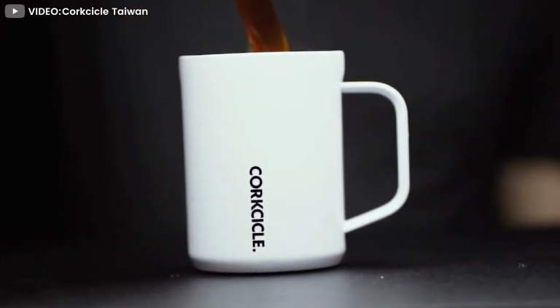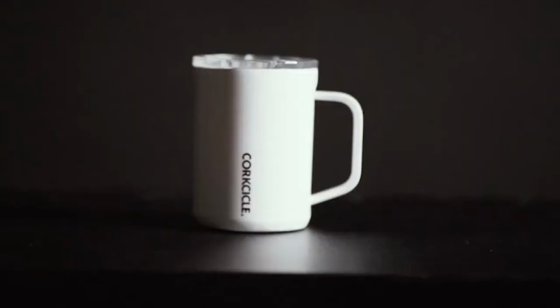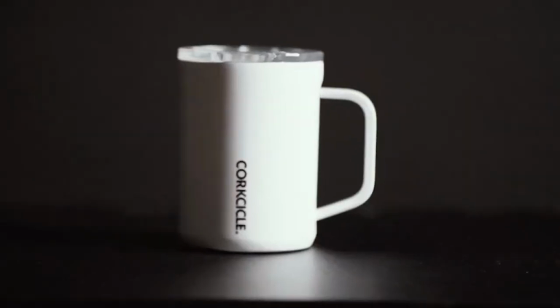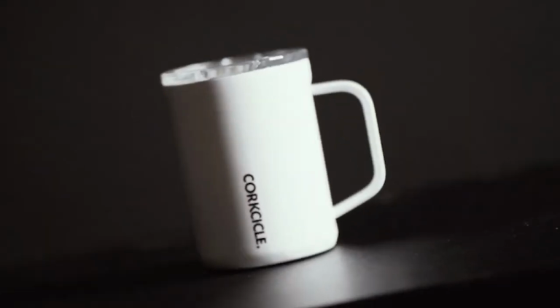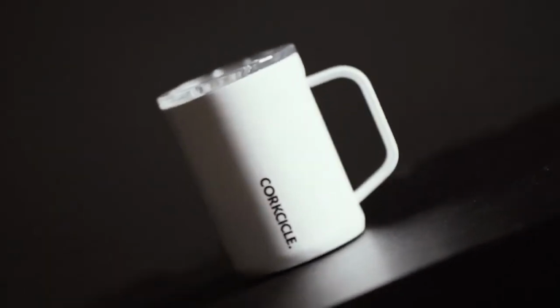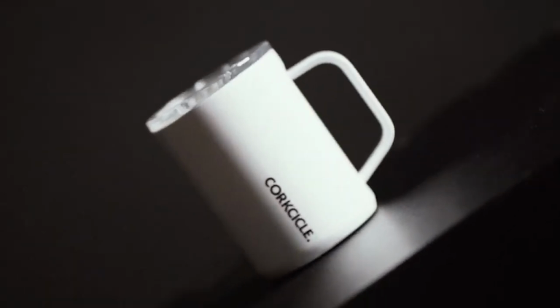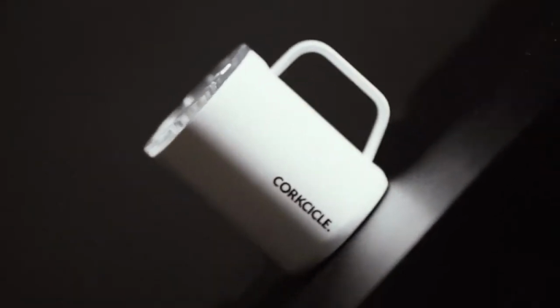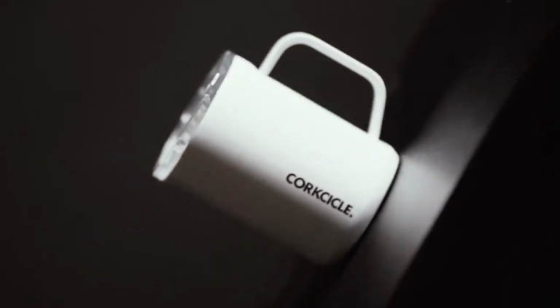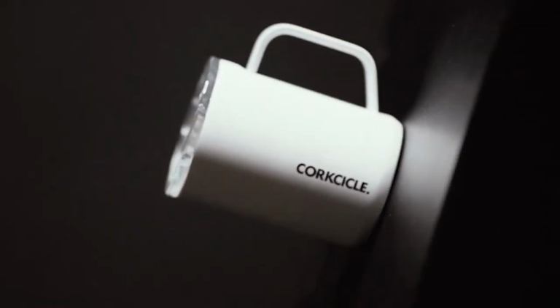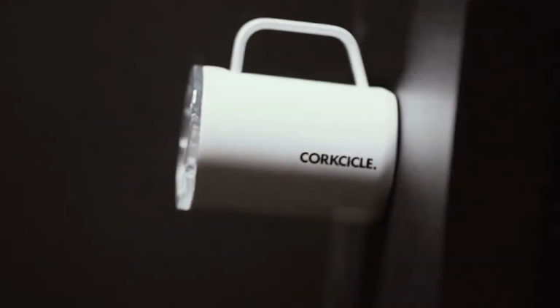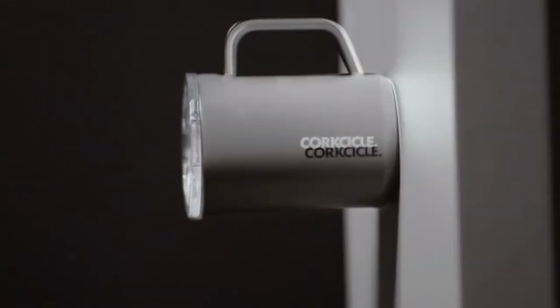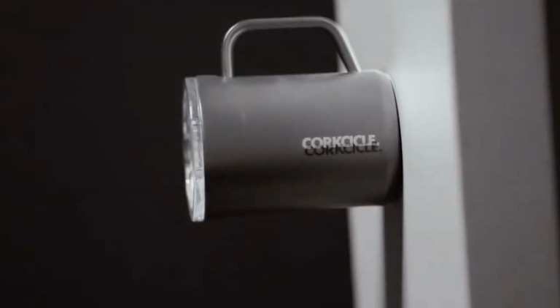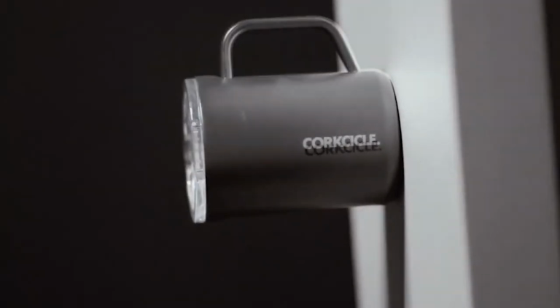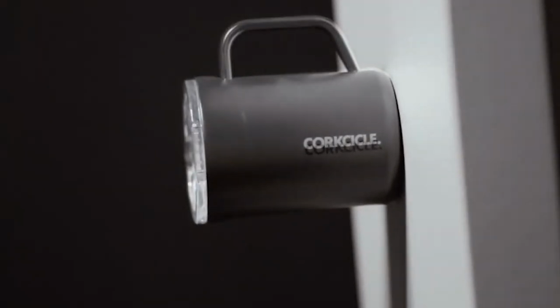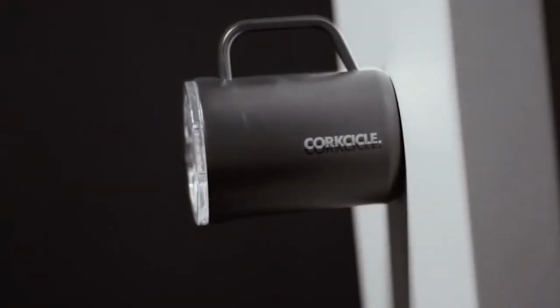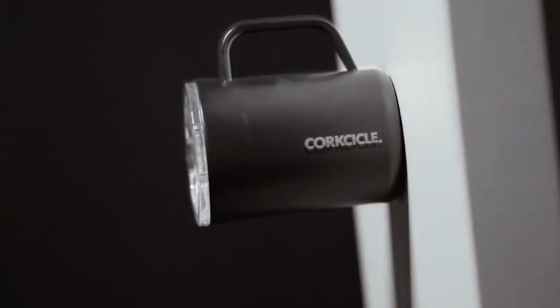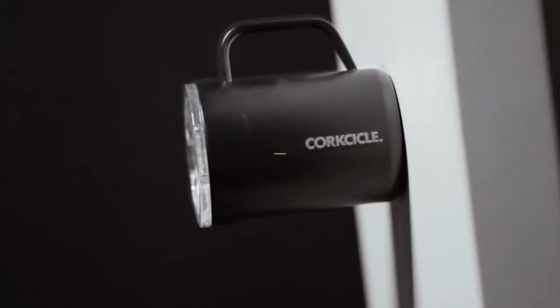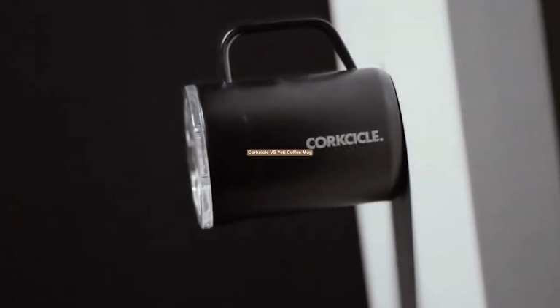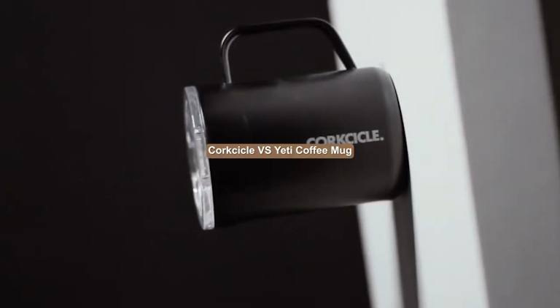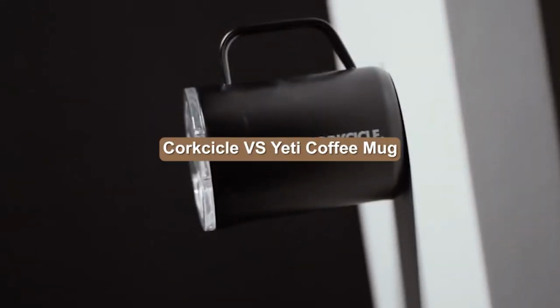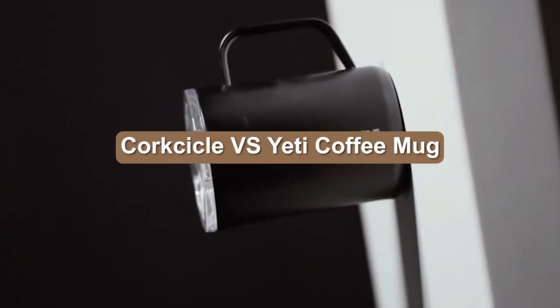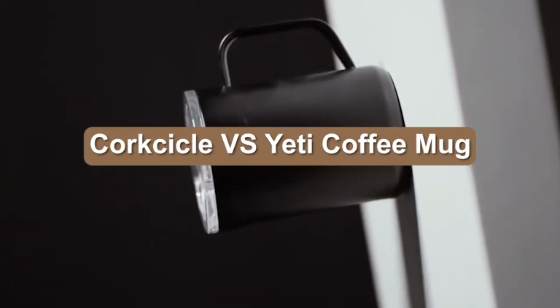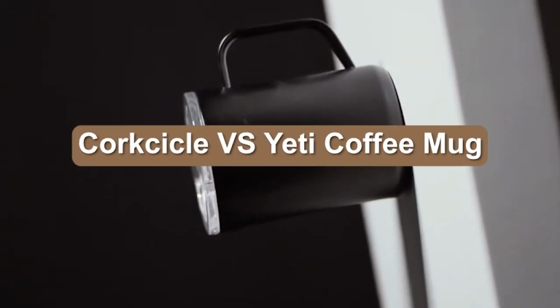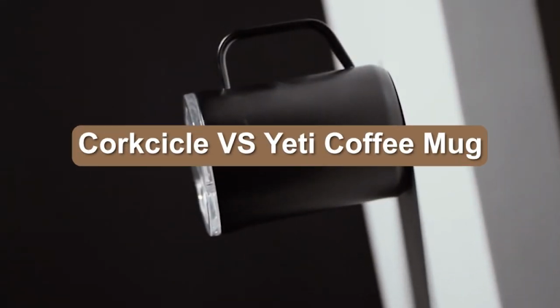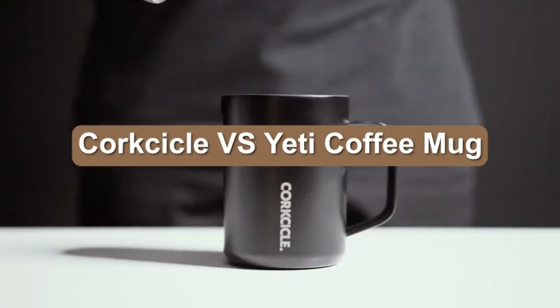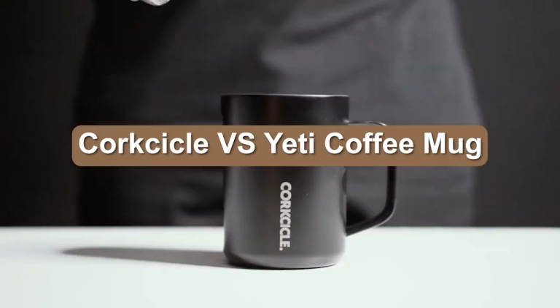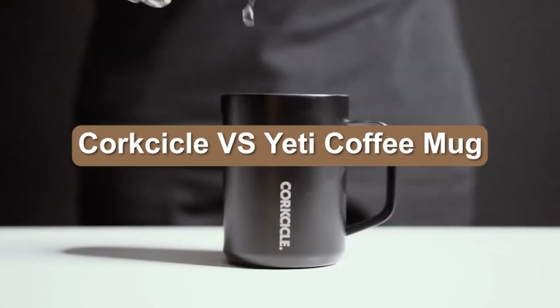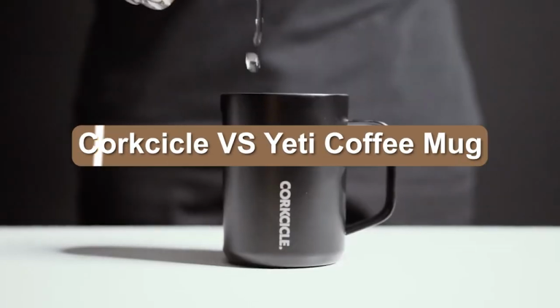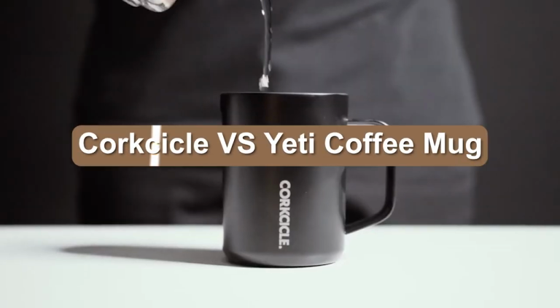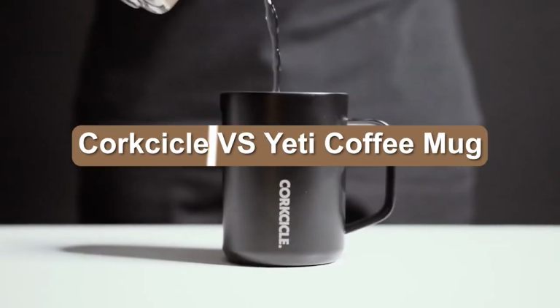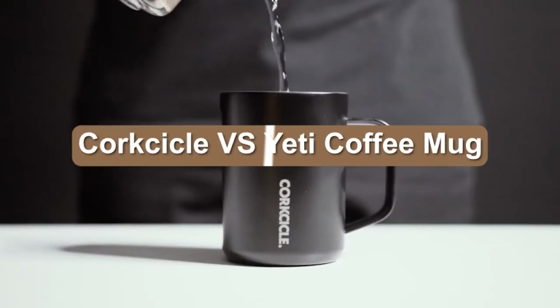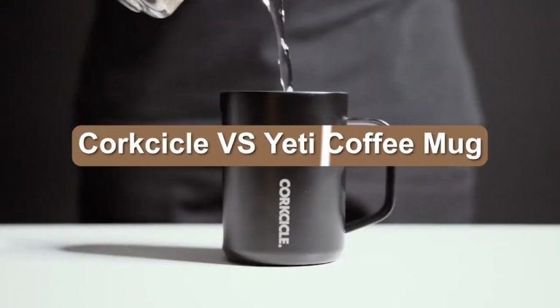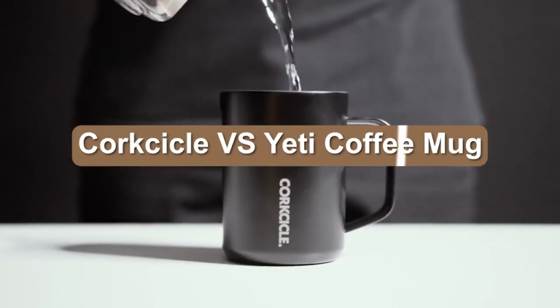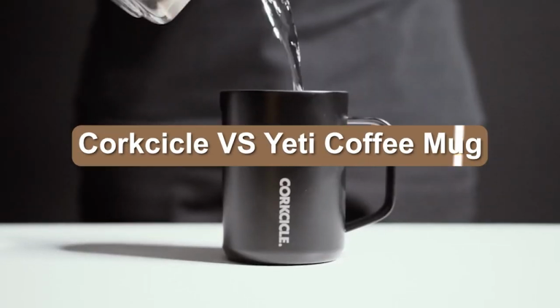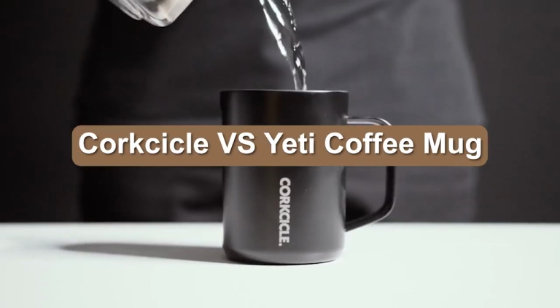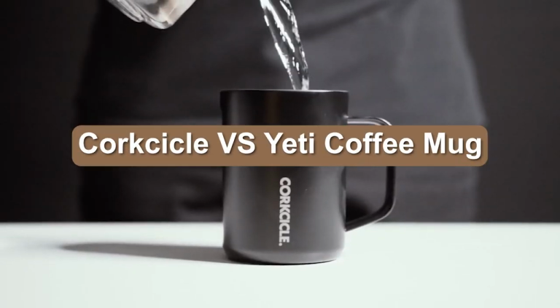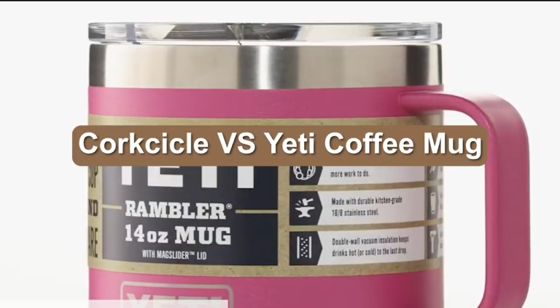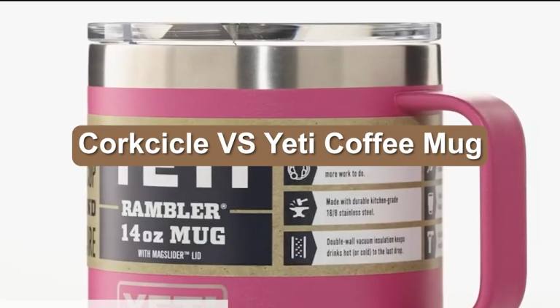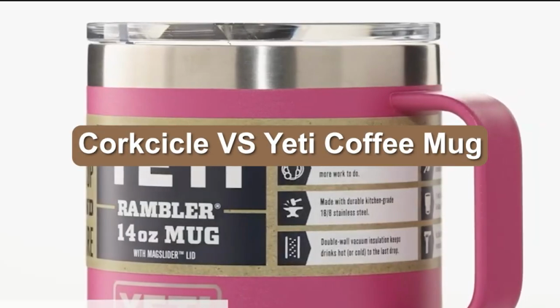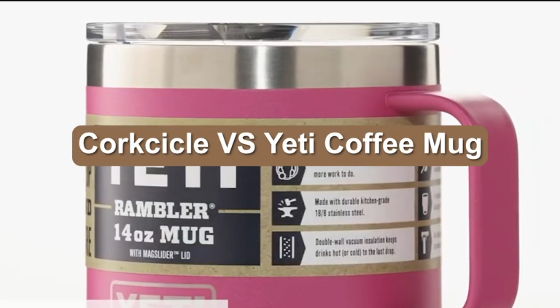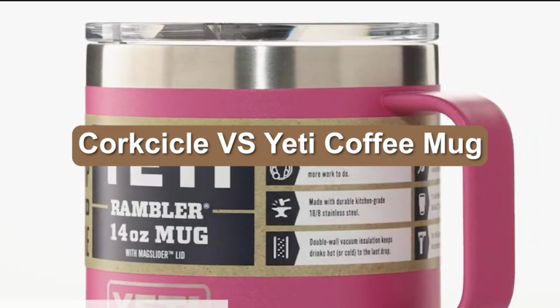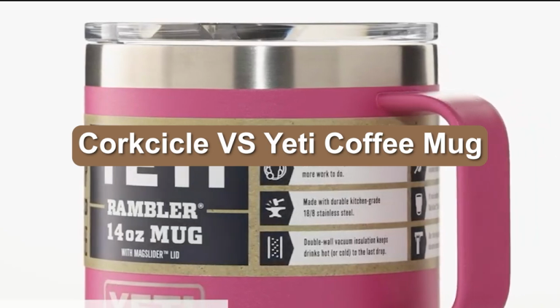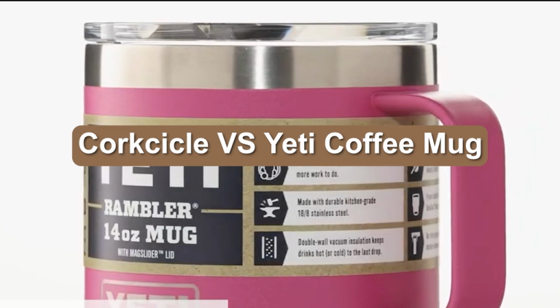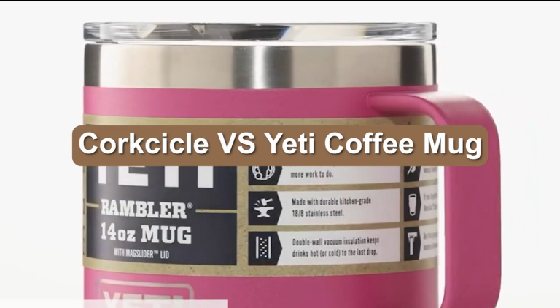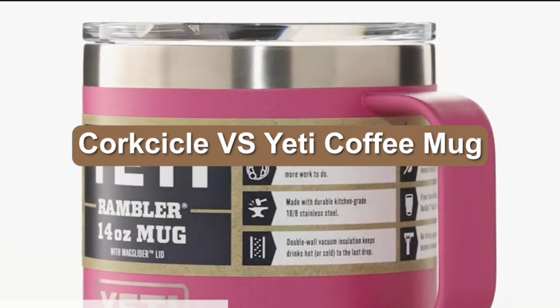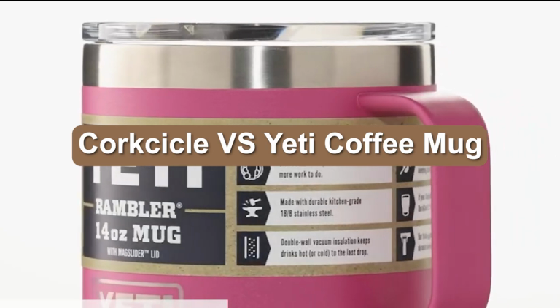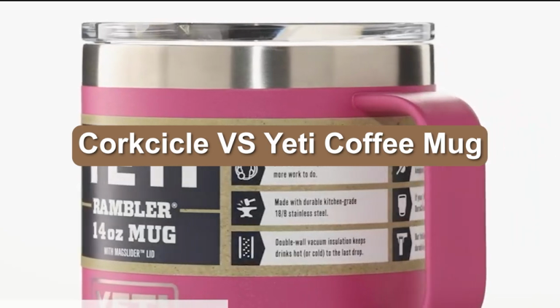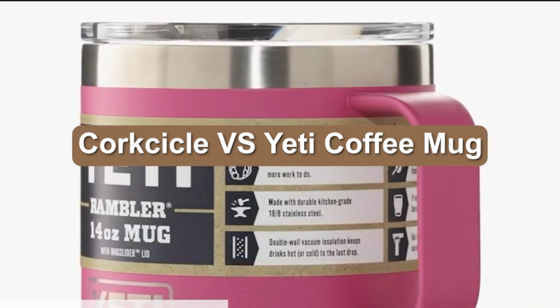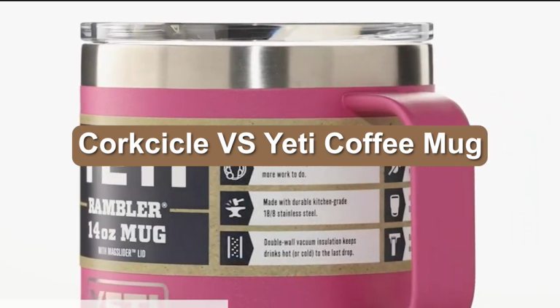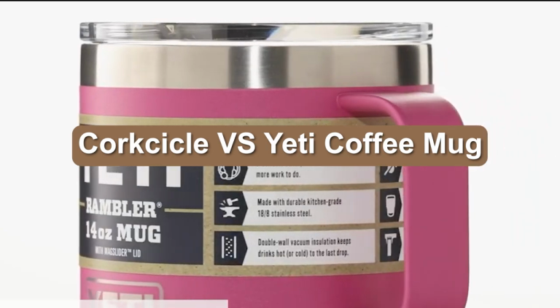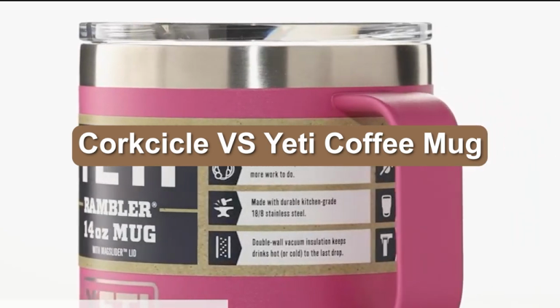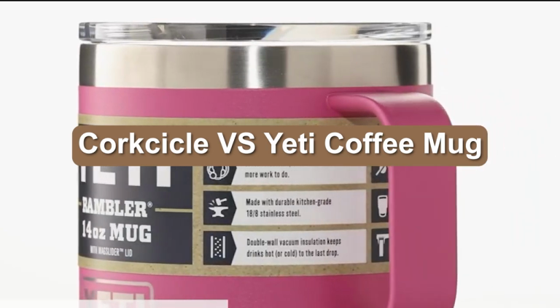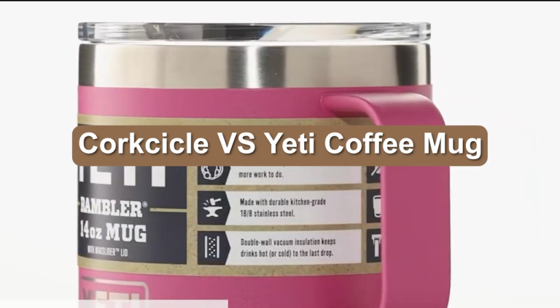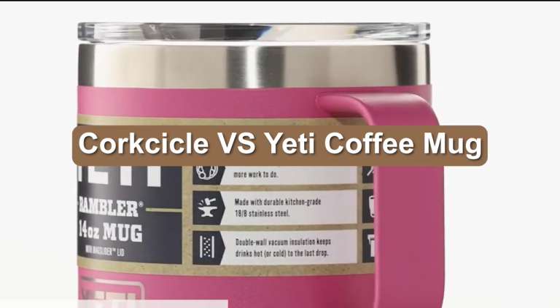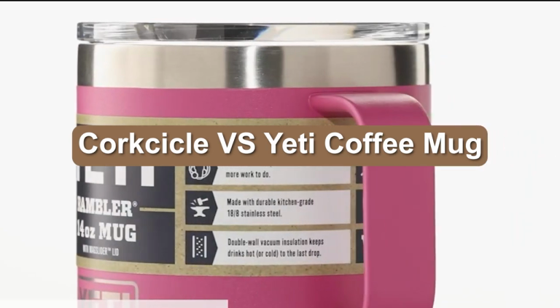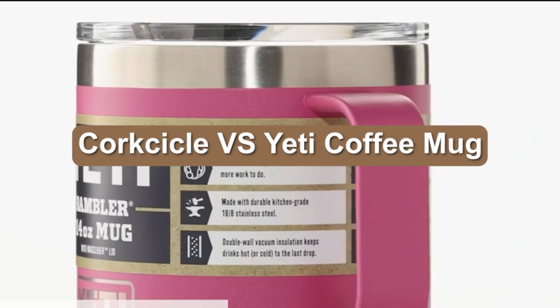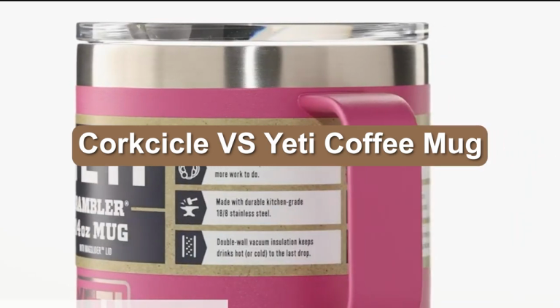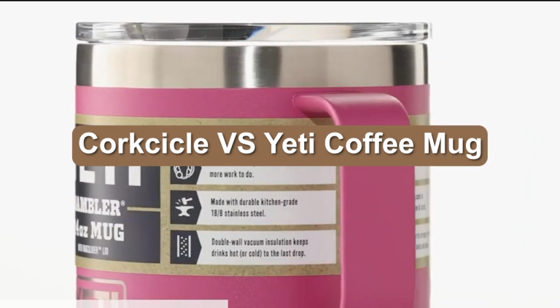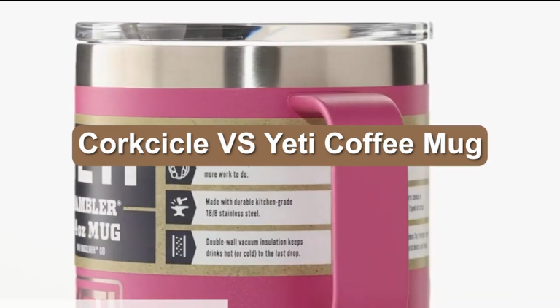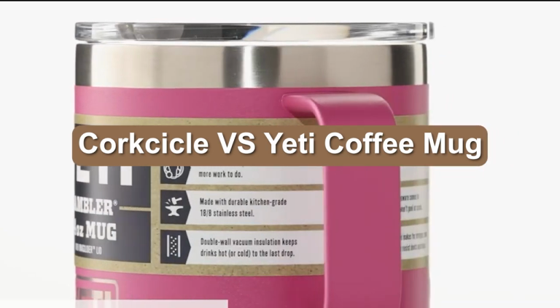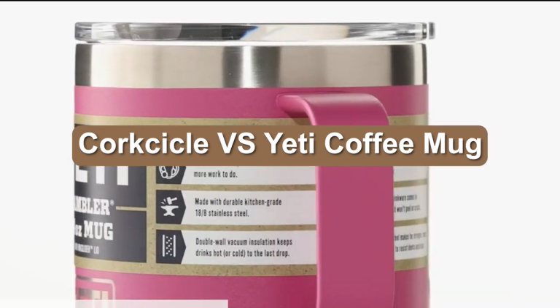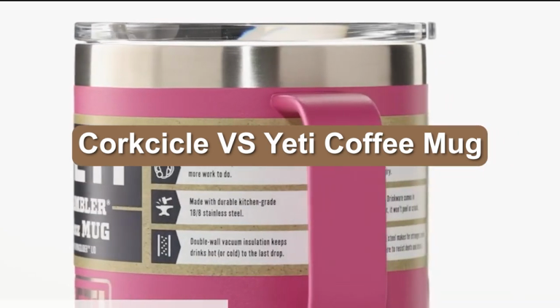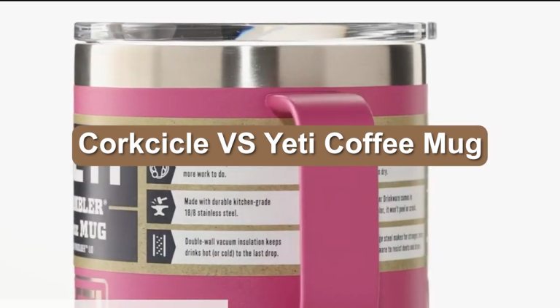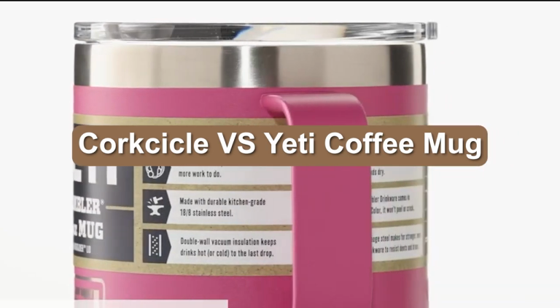Here we've provided a list of key differences before moving on to our full Corksicle Tumbler vs. Yeti Rambler review video.